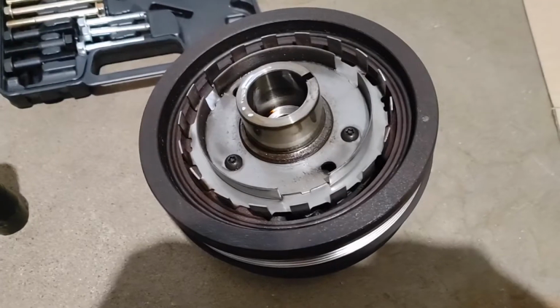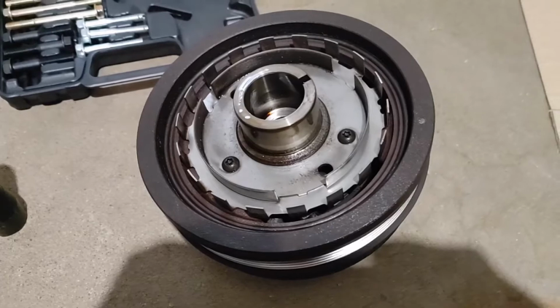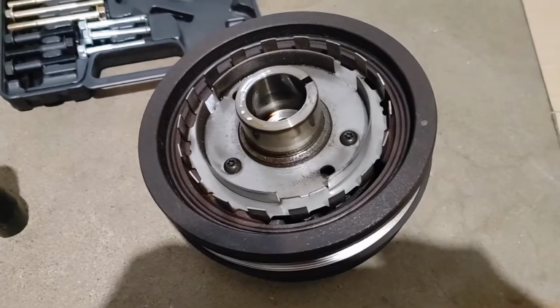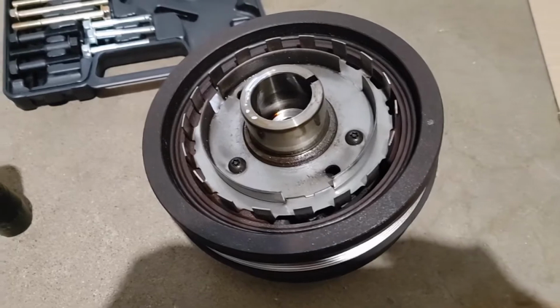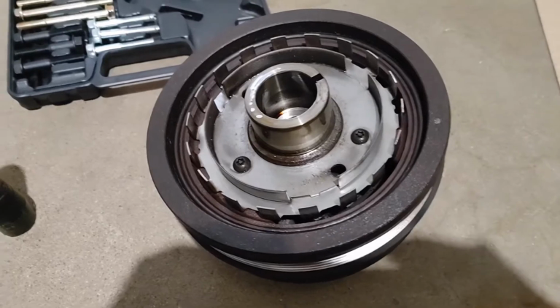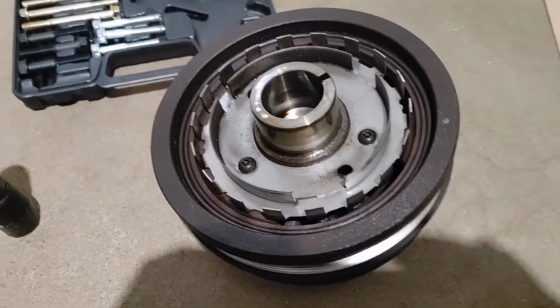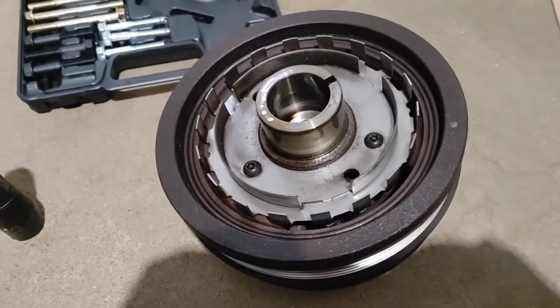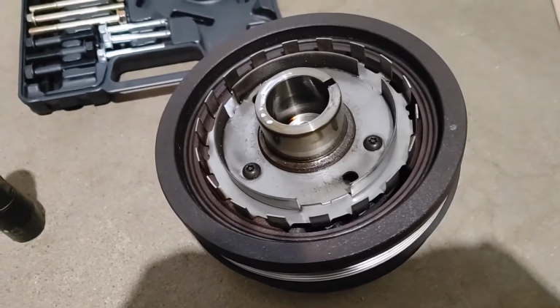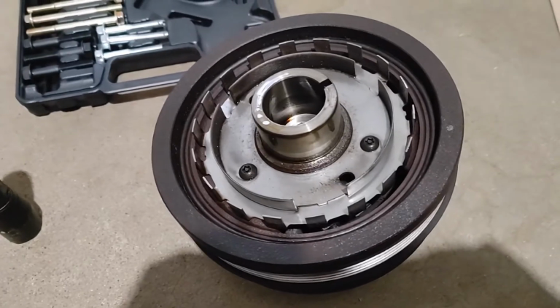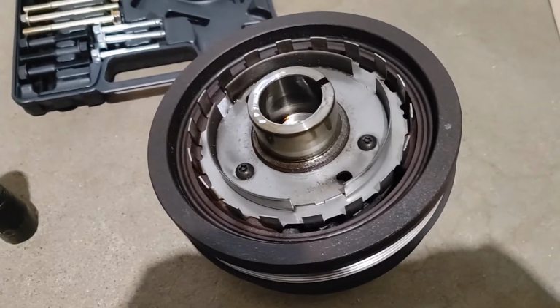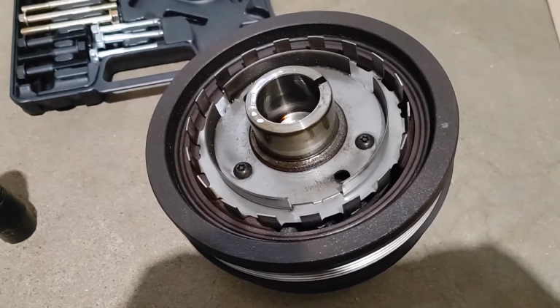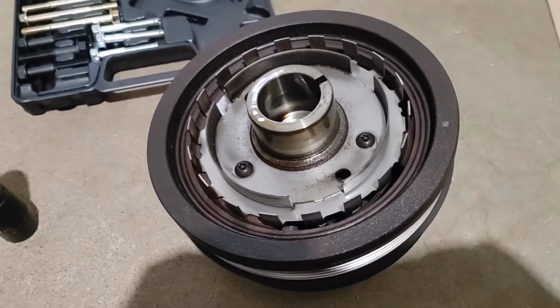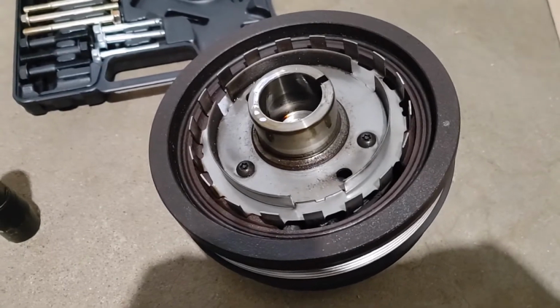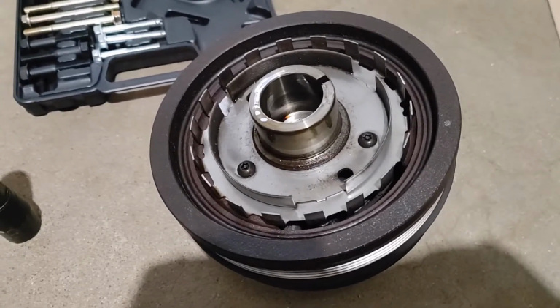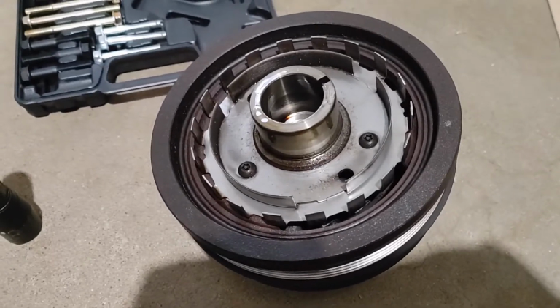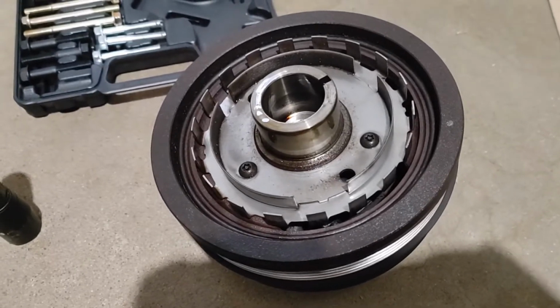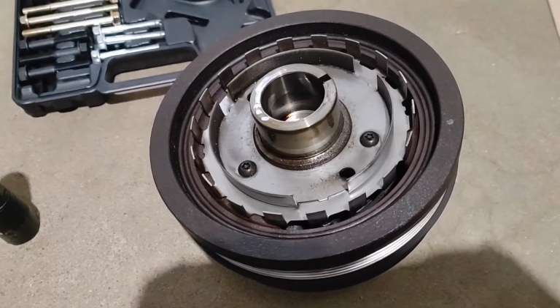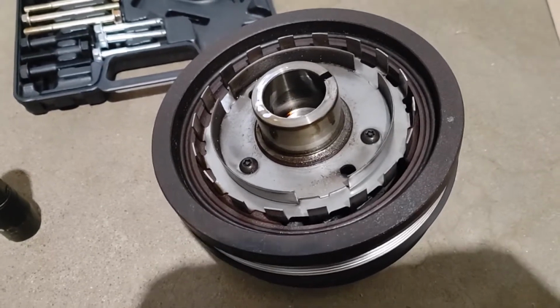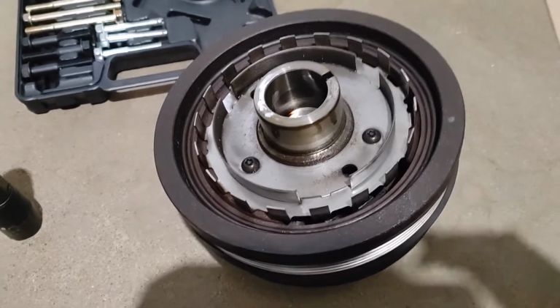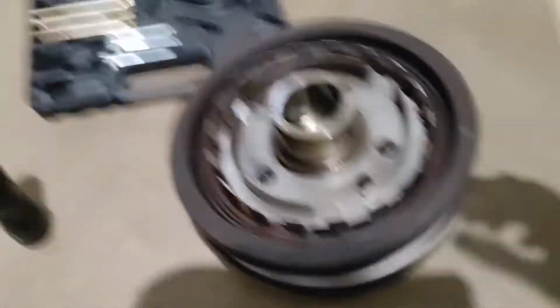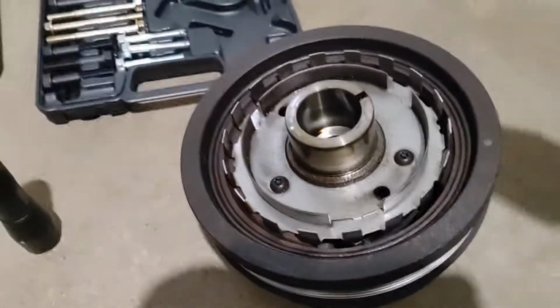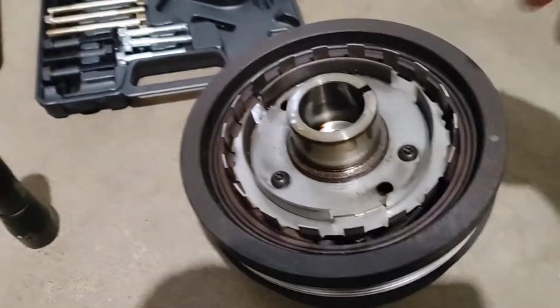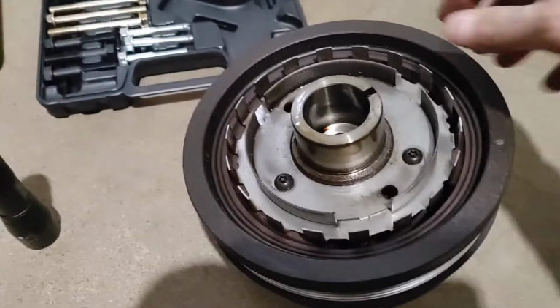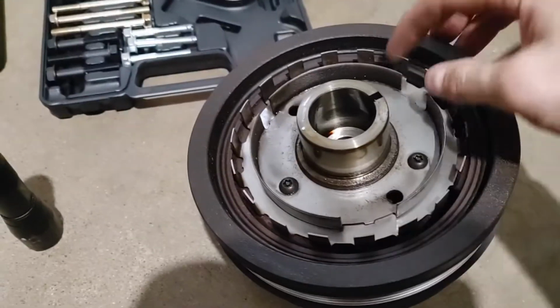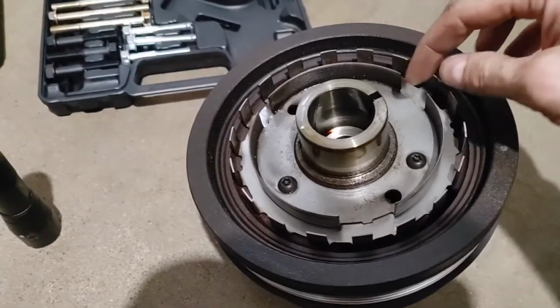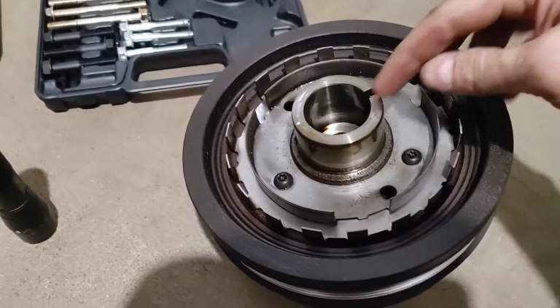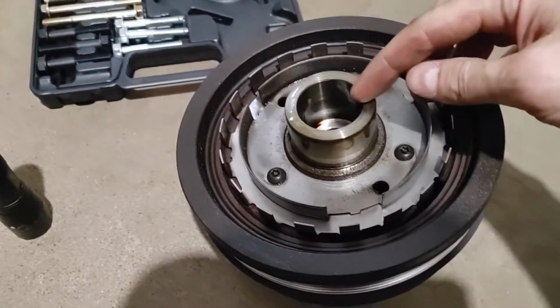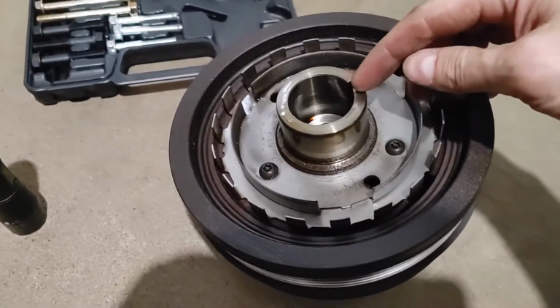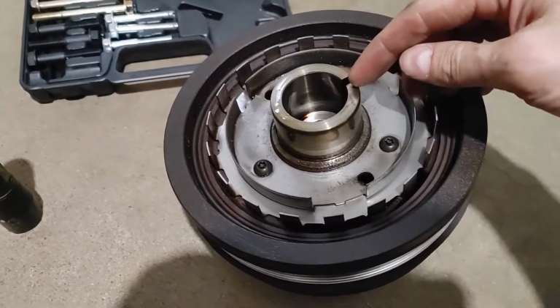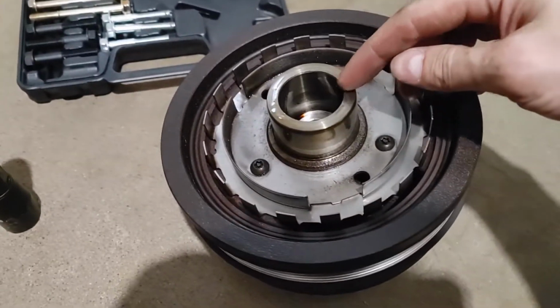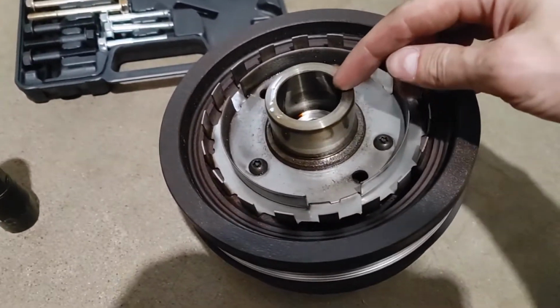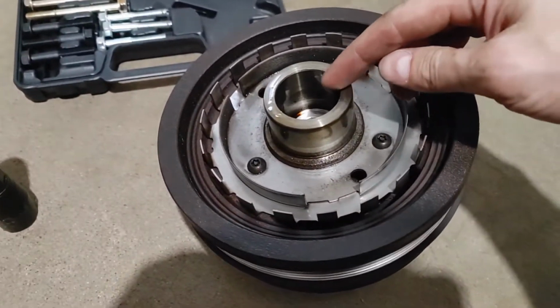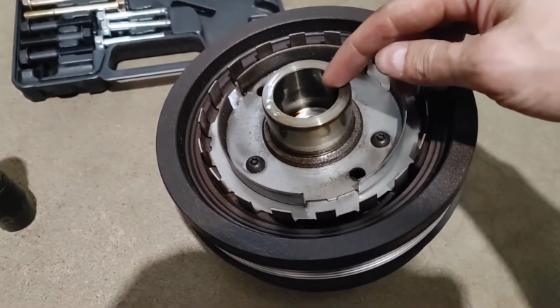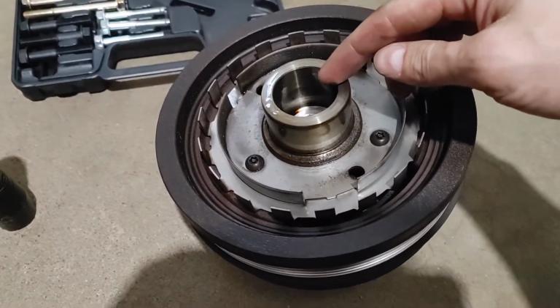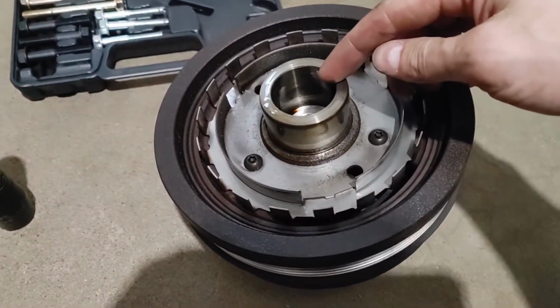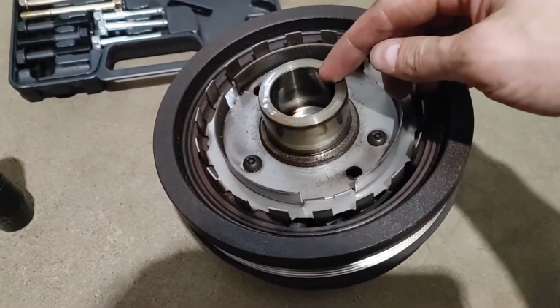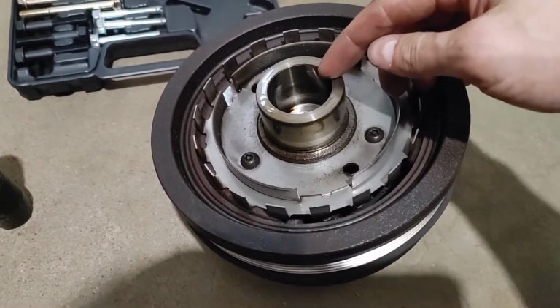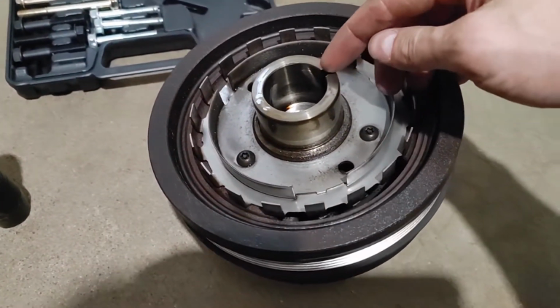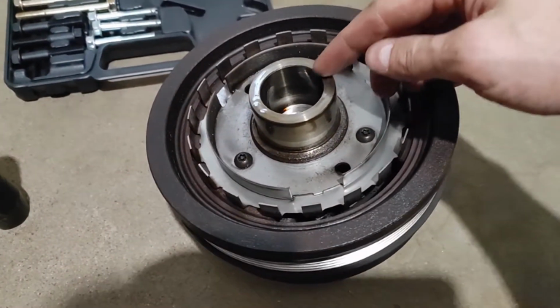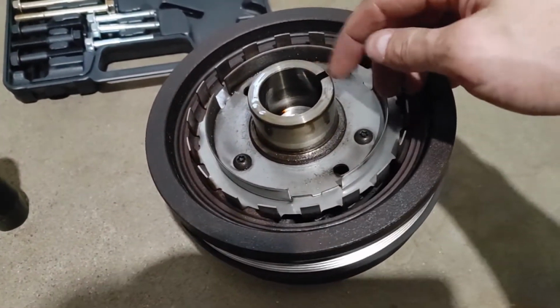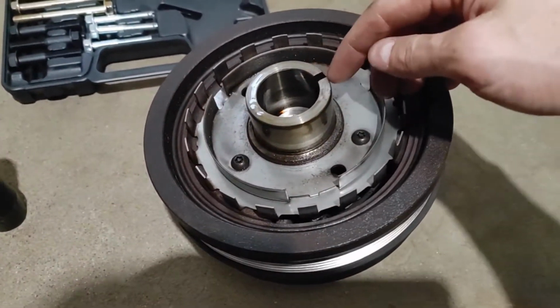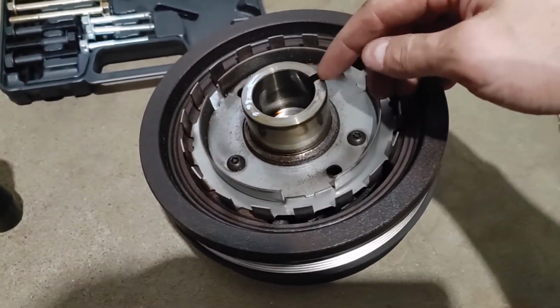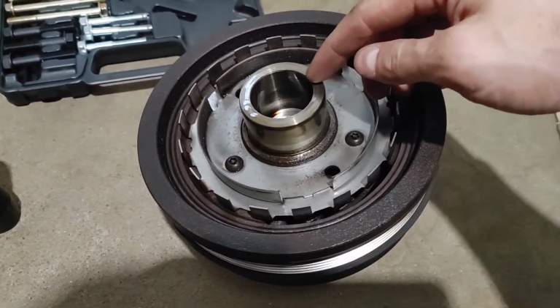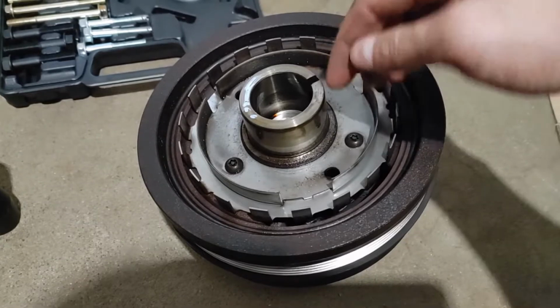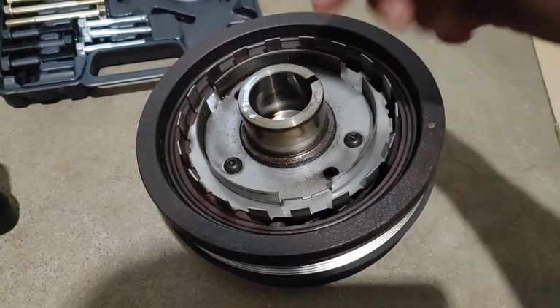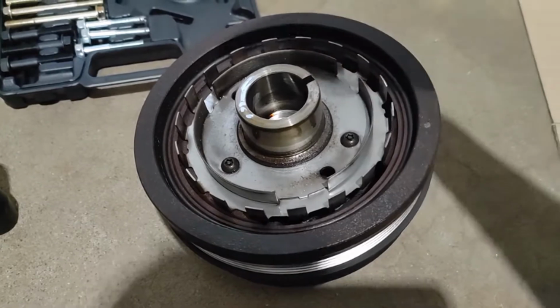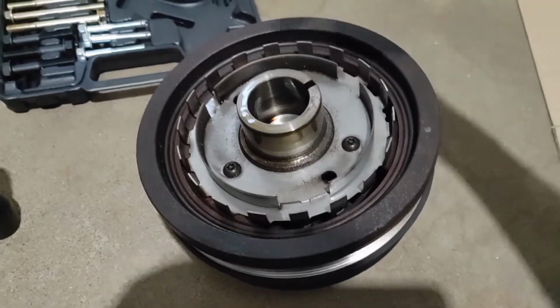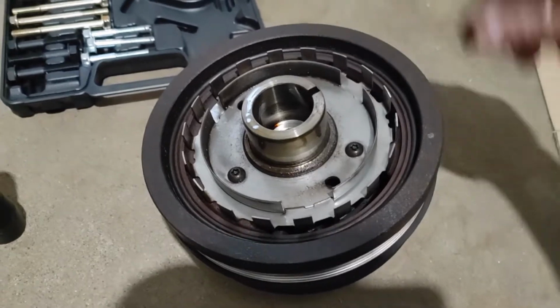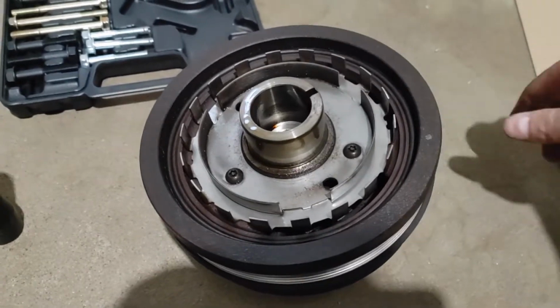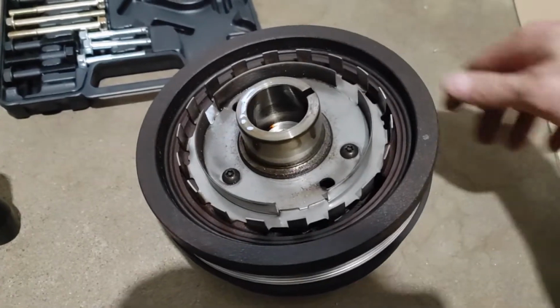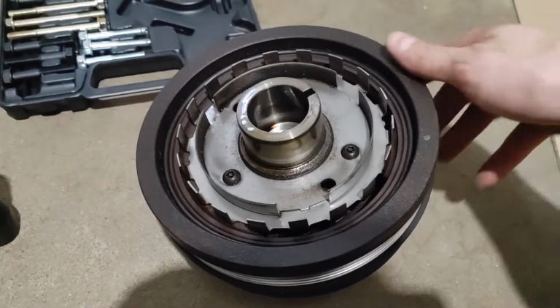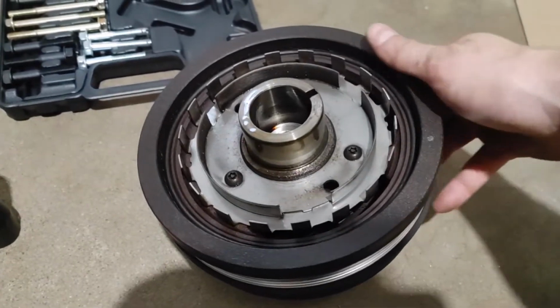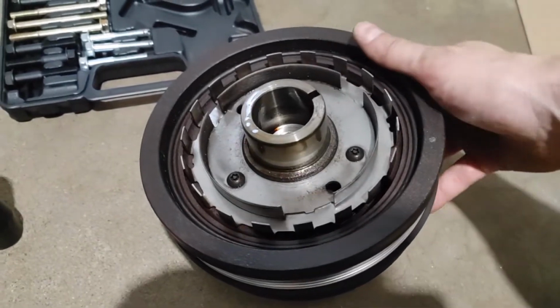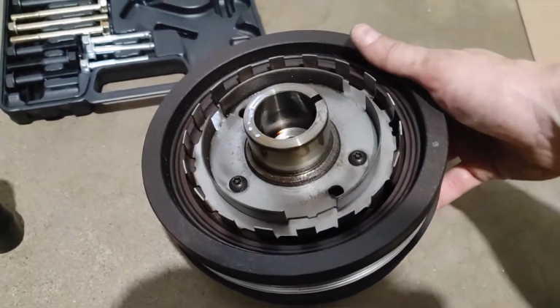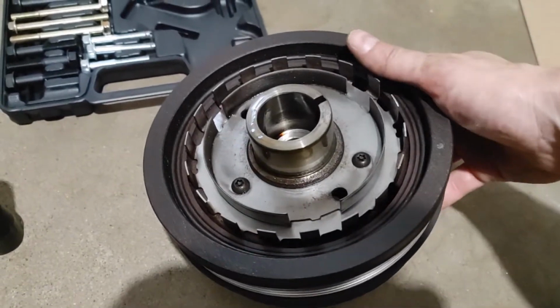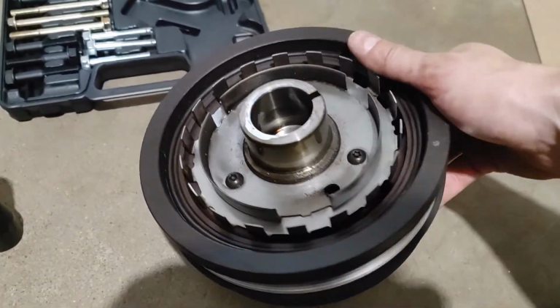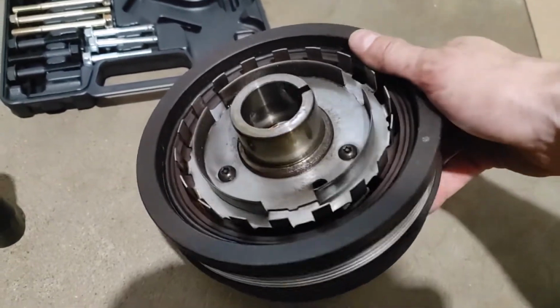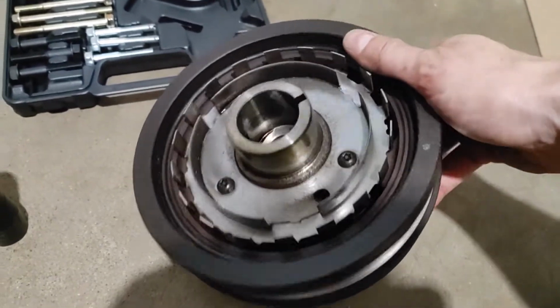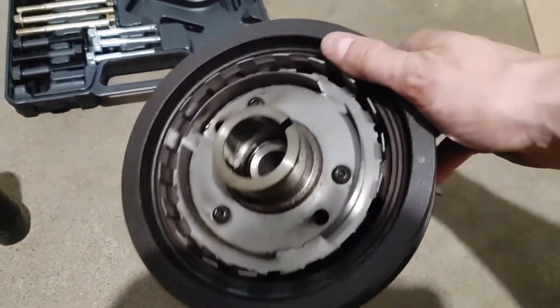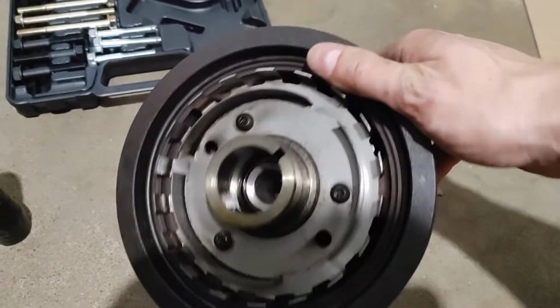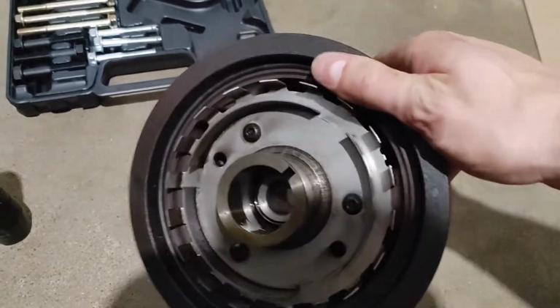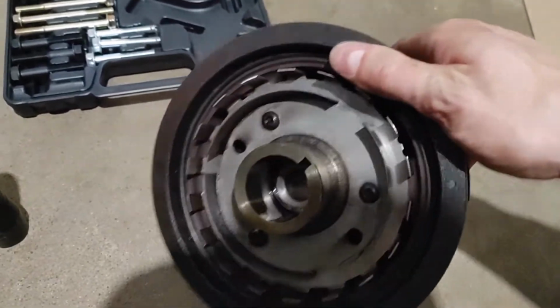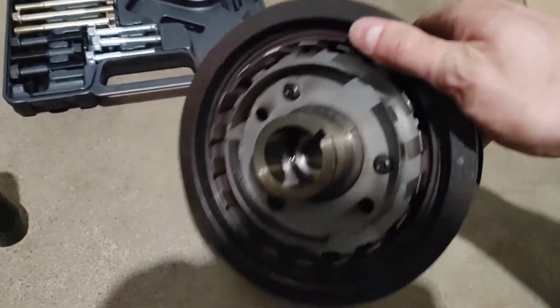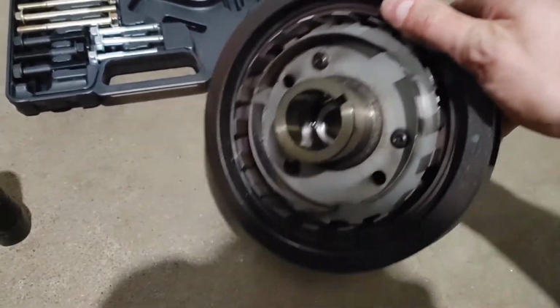This is the back side of the harmonic balancer. There's a key right here — you need to make sure that key lines up with the key on the crankshaft when you put it back.